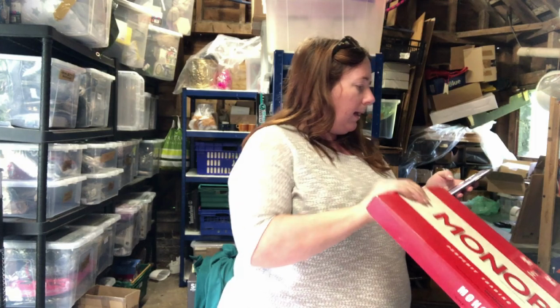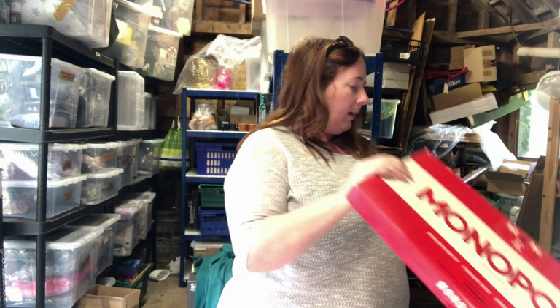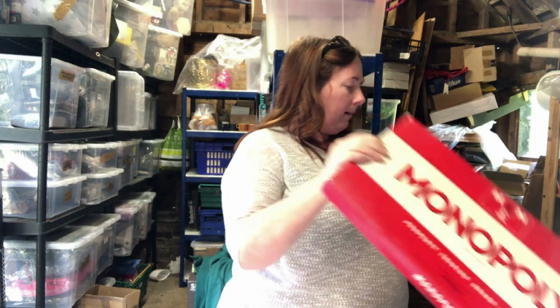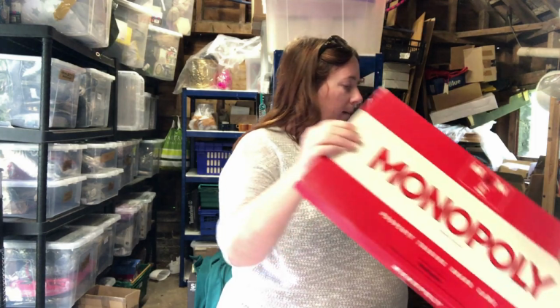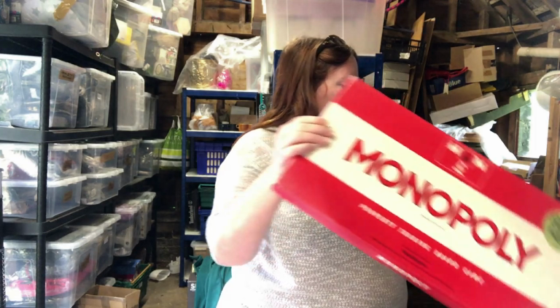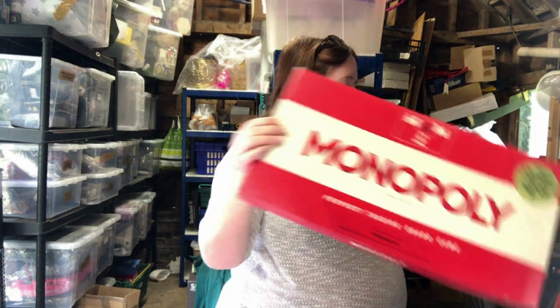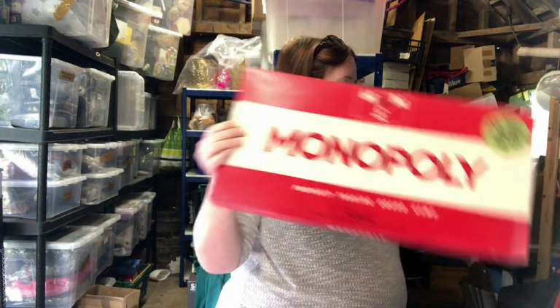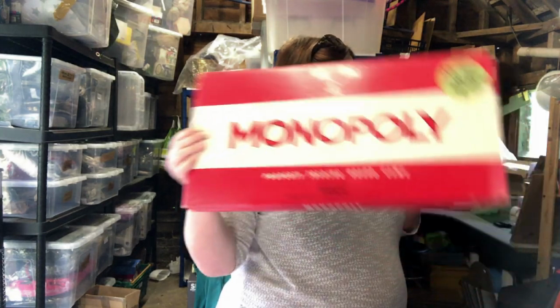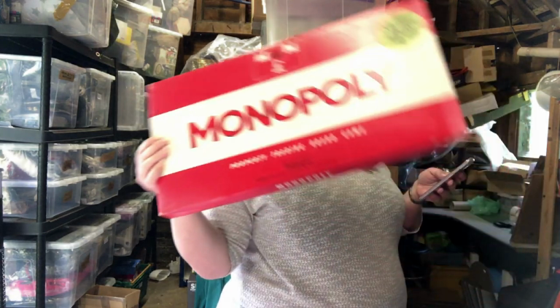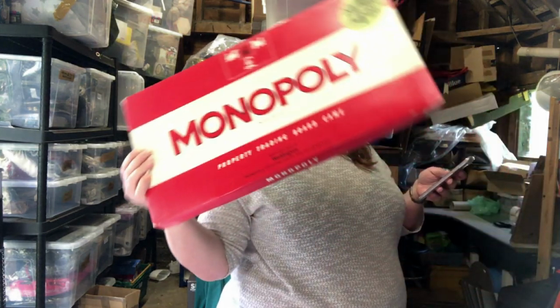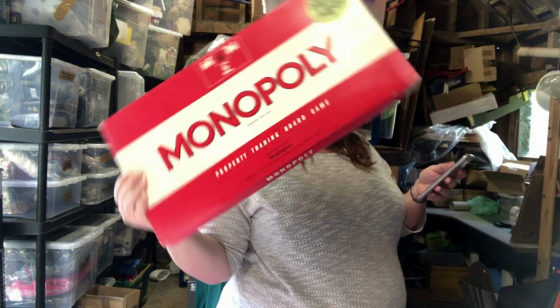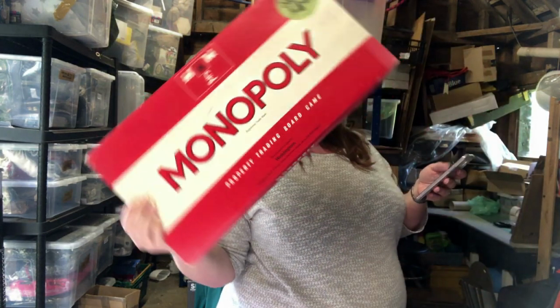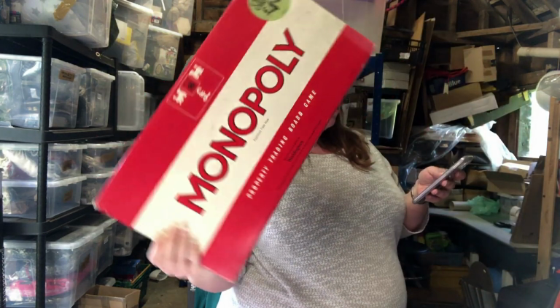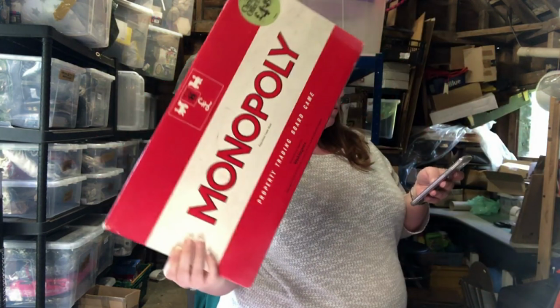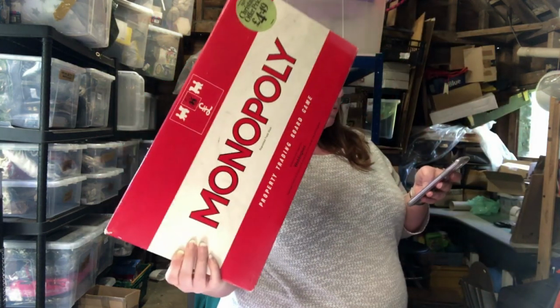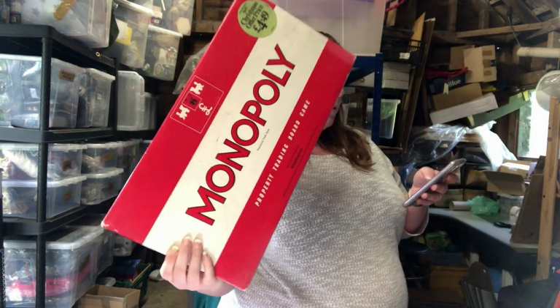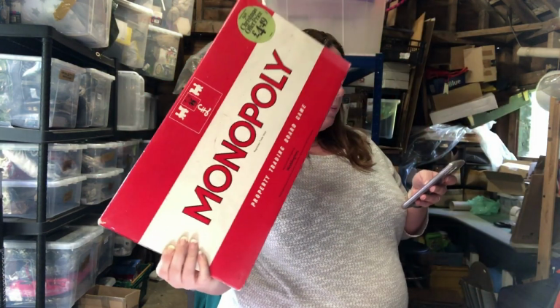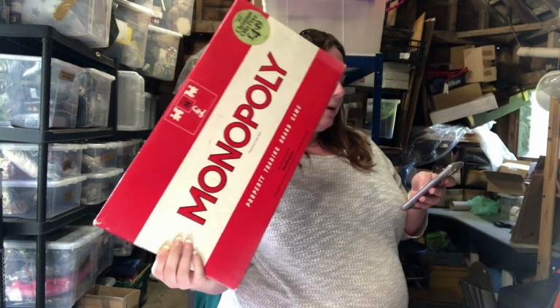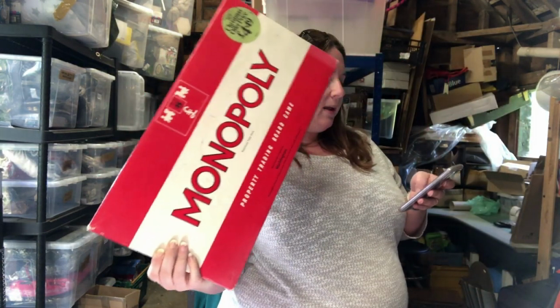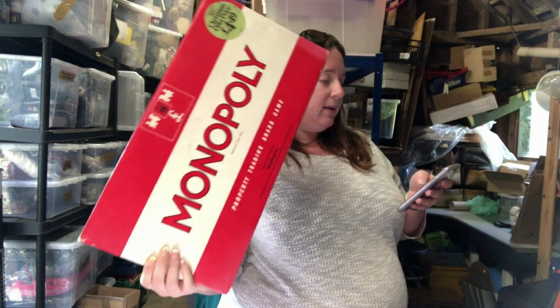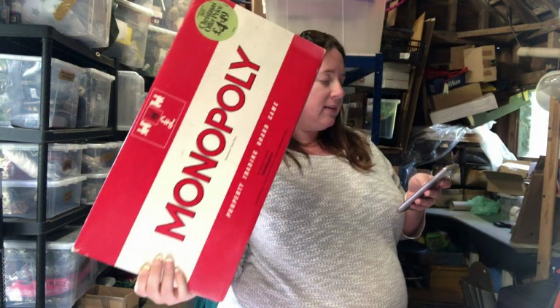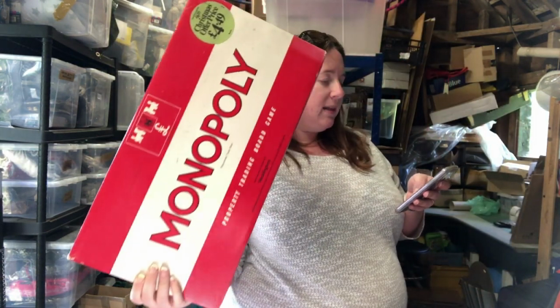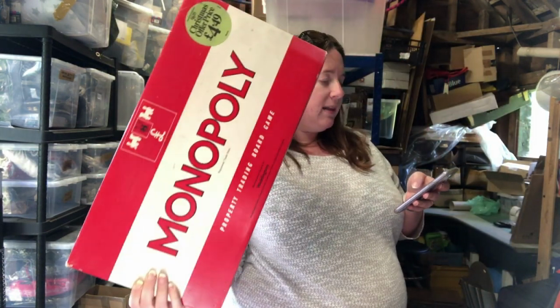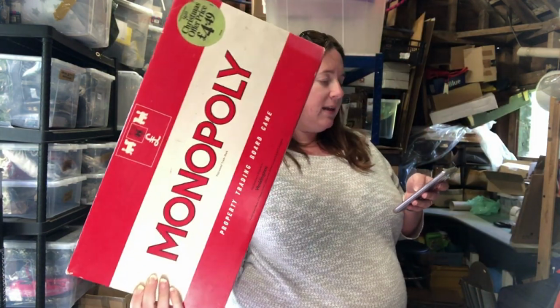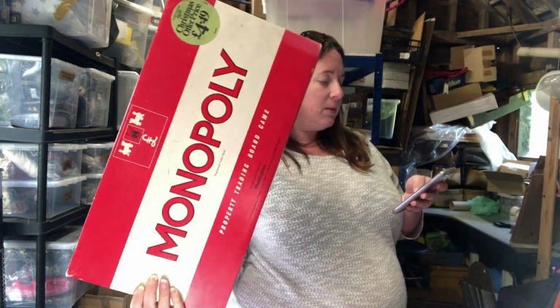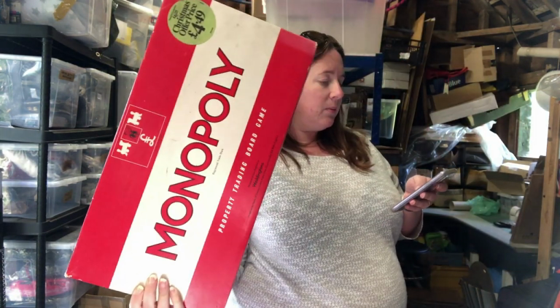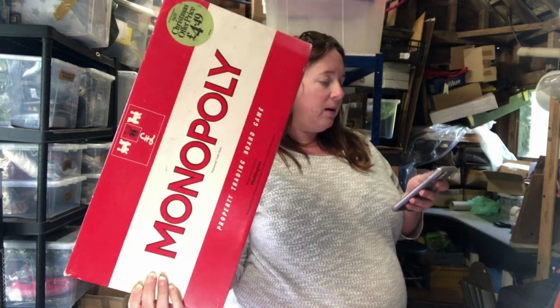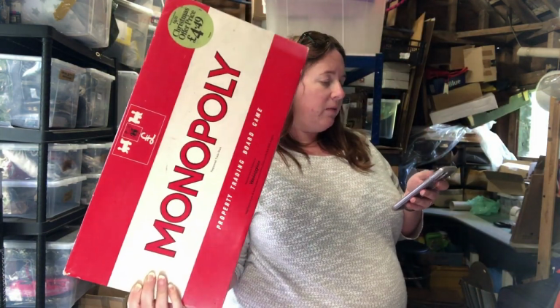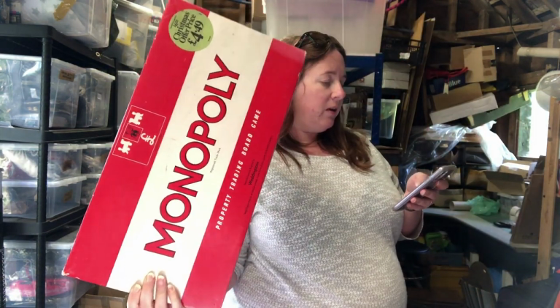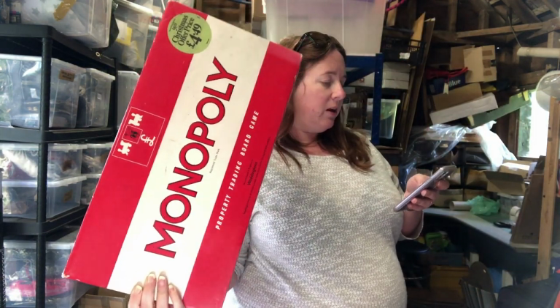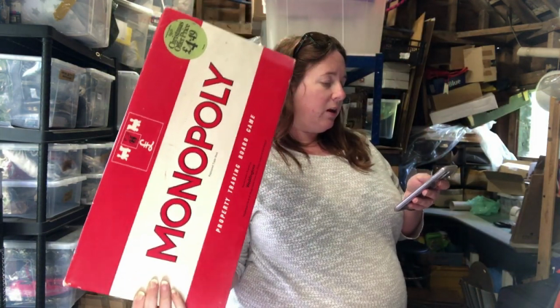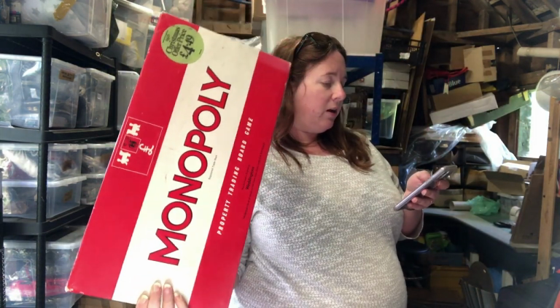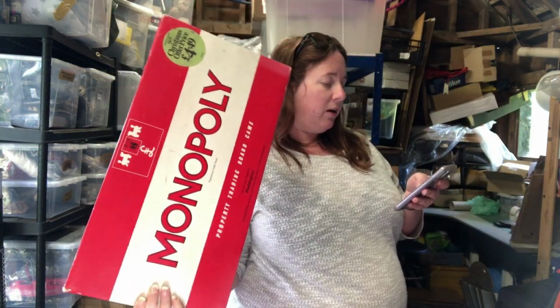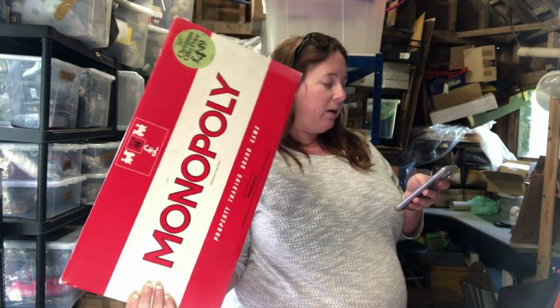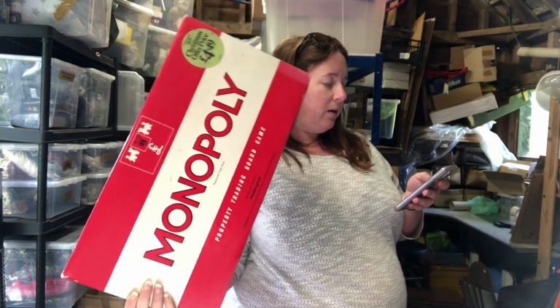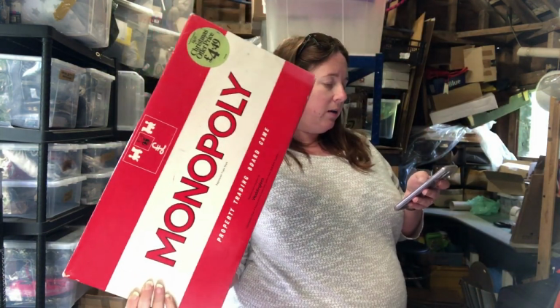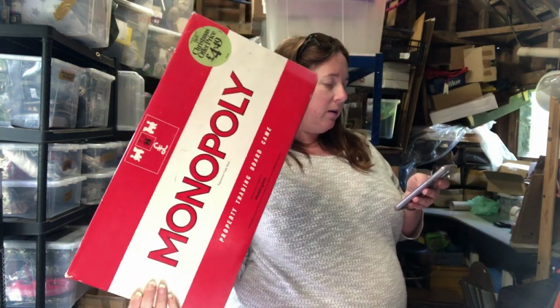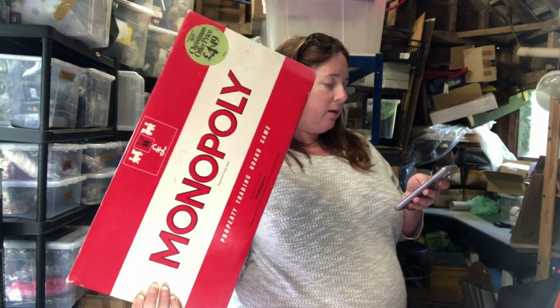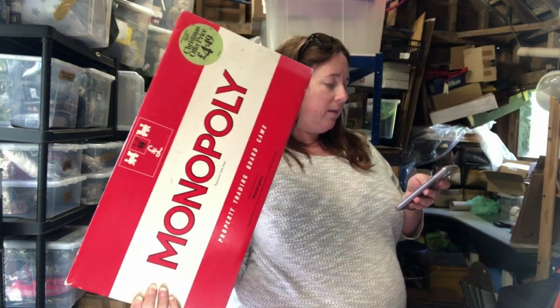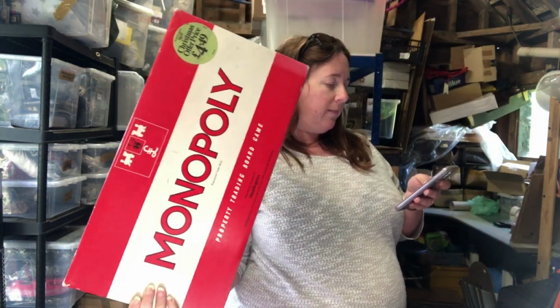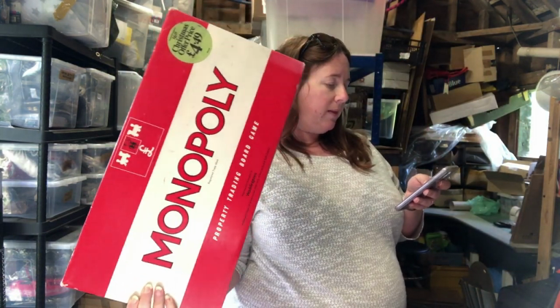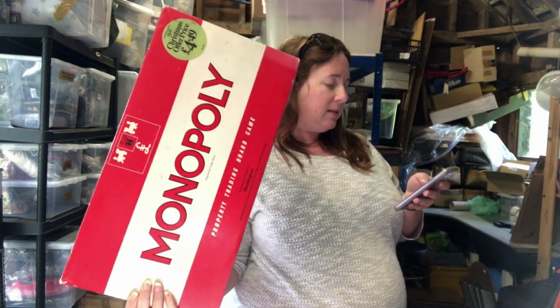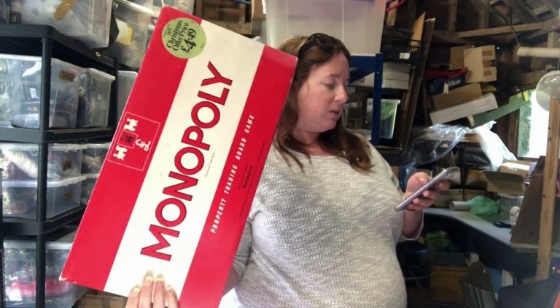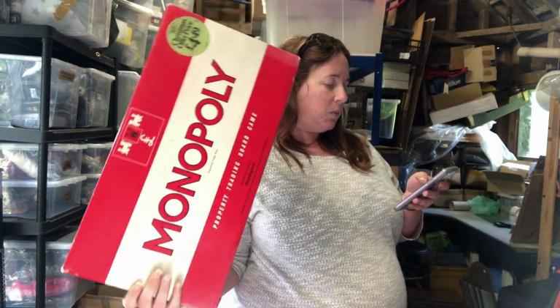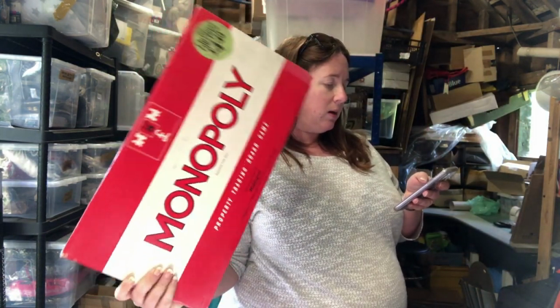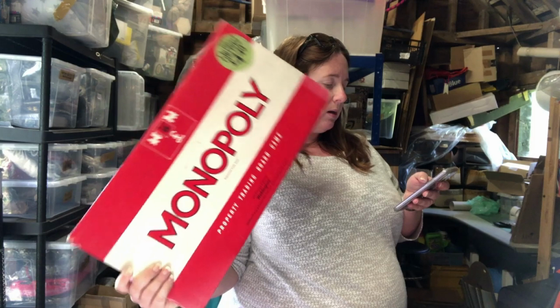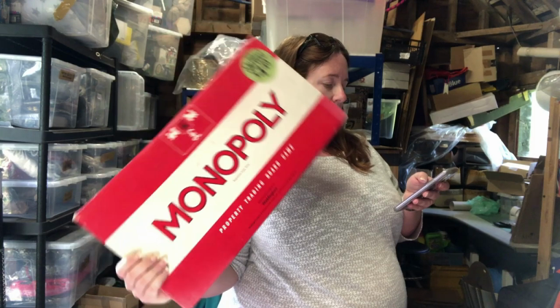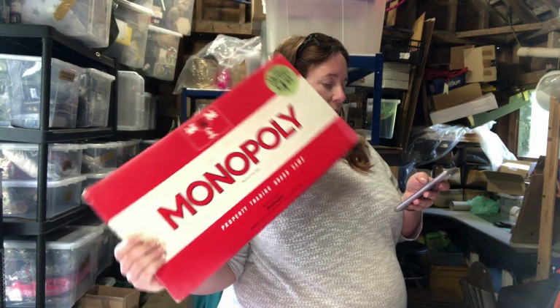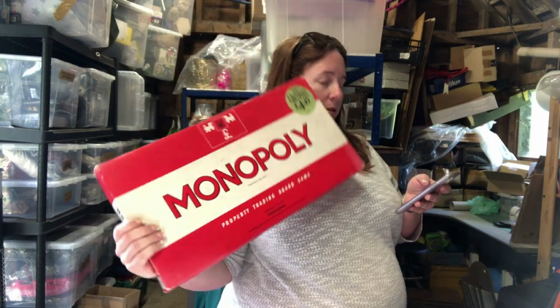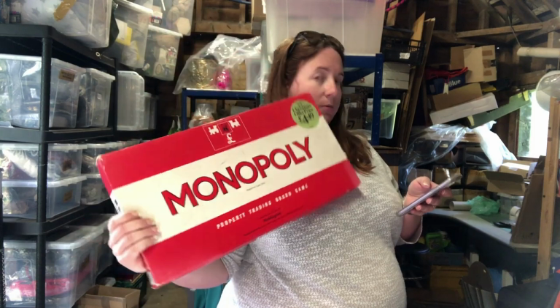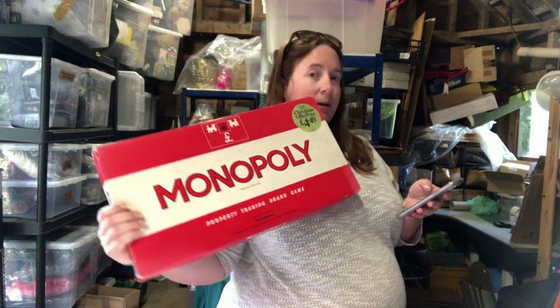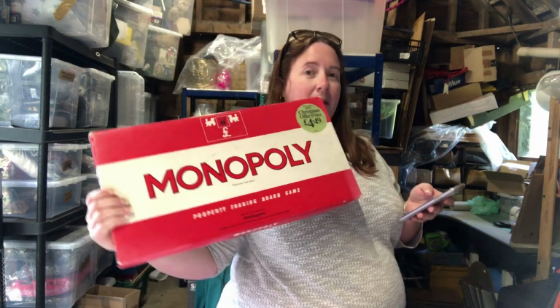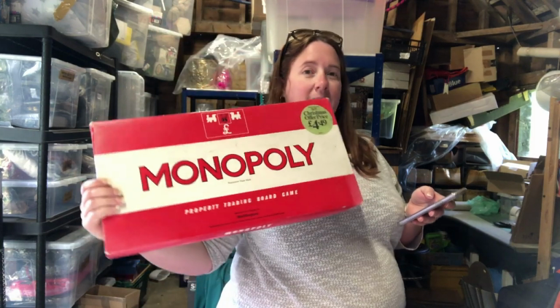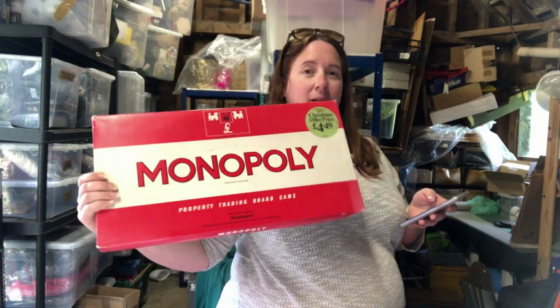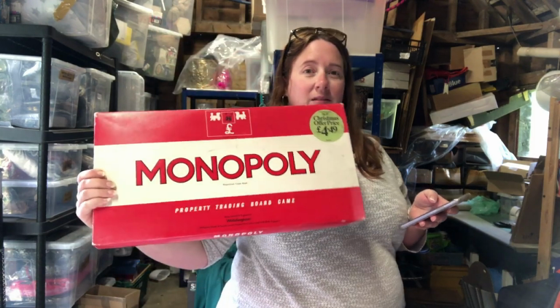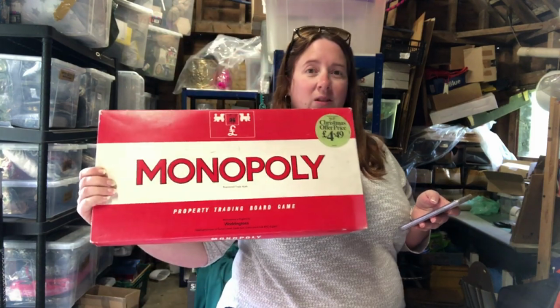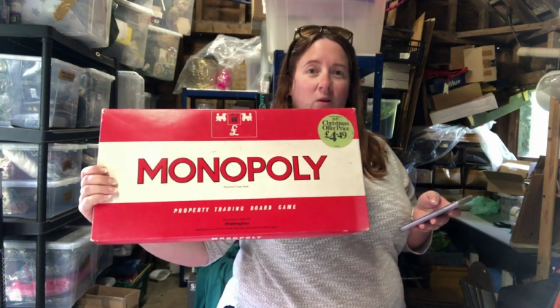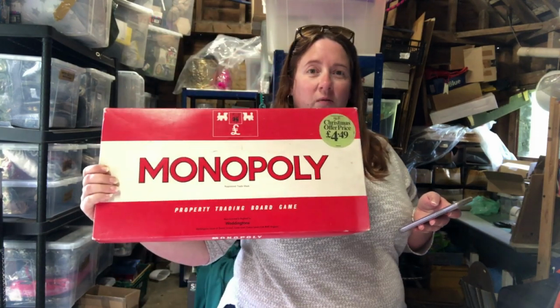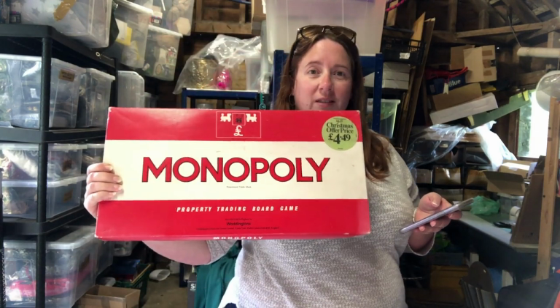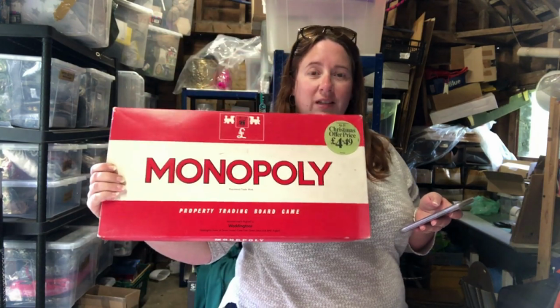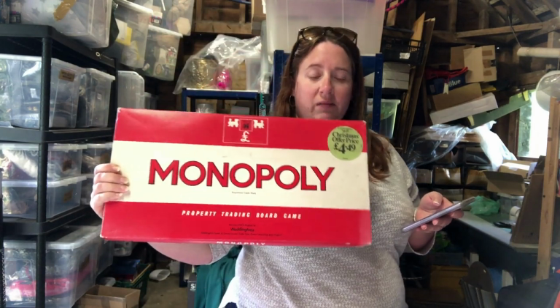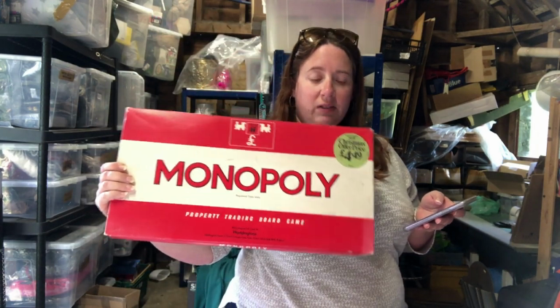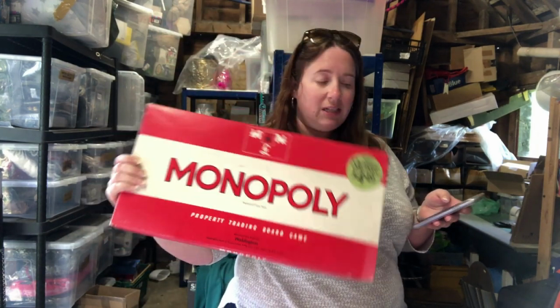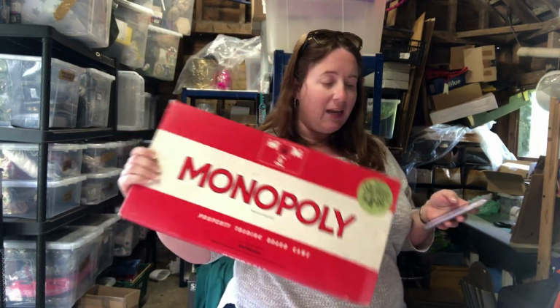This old Monopoly — you see these everywhere — cost three pounds and sold for 17.